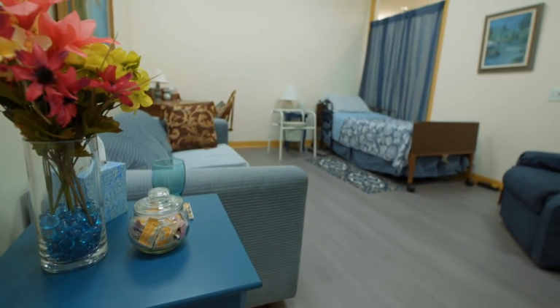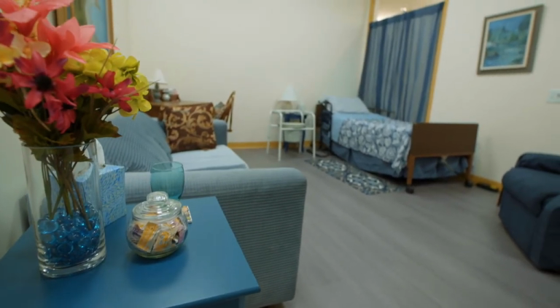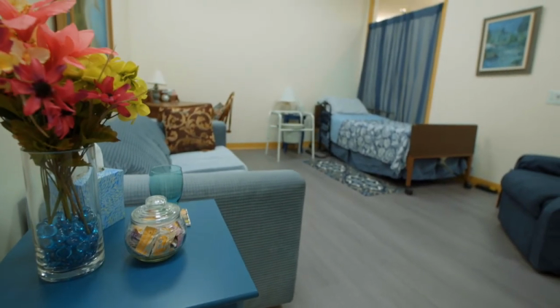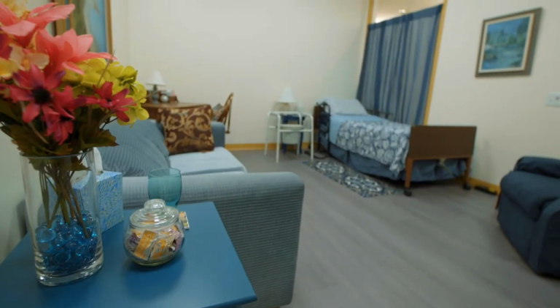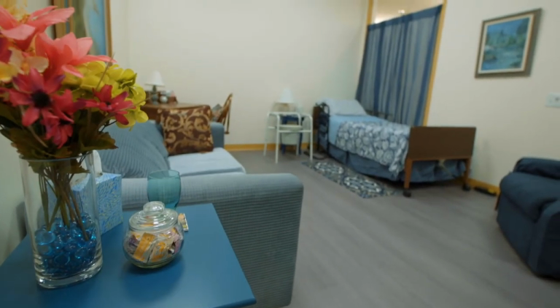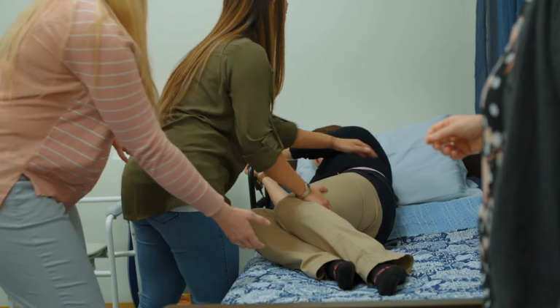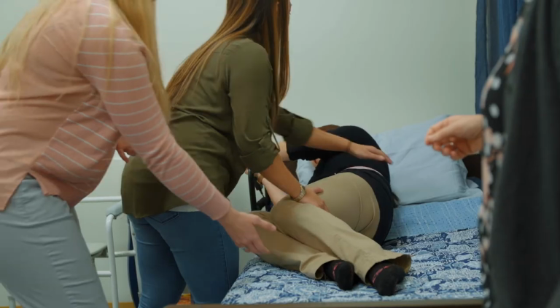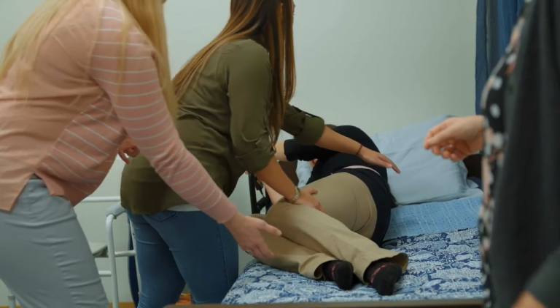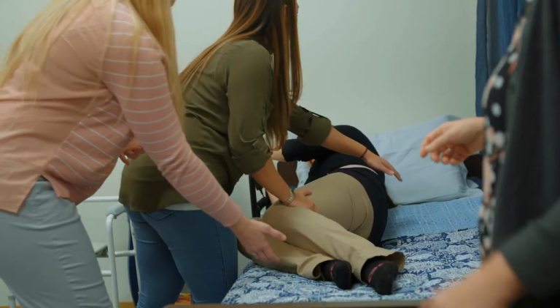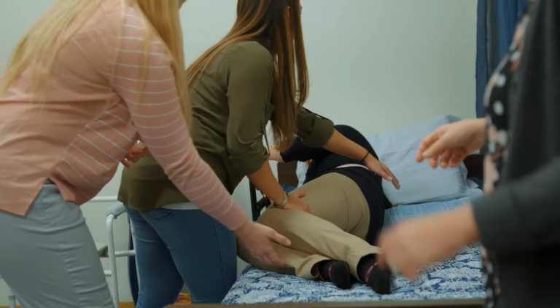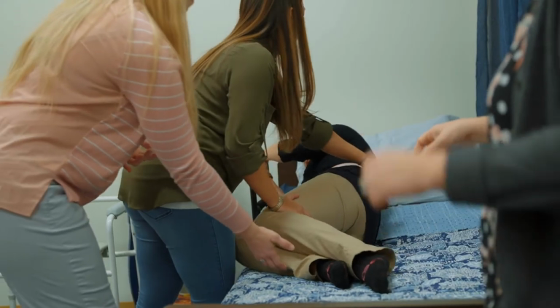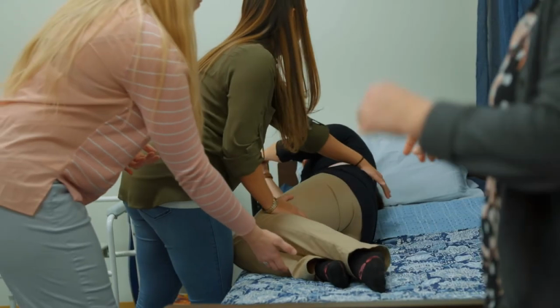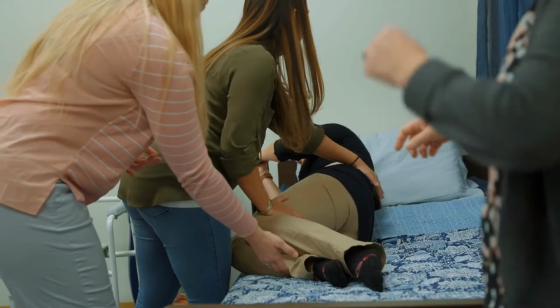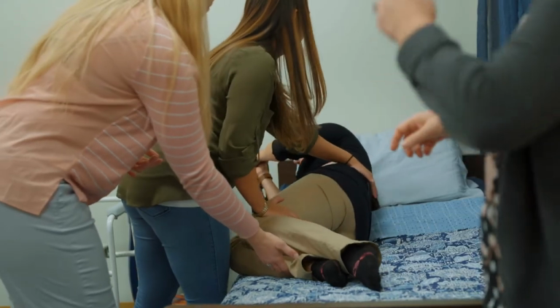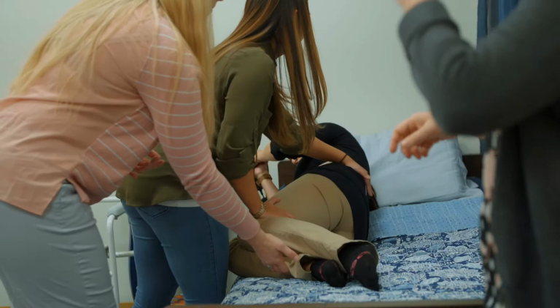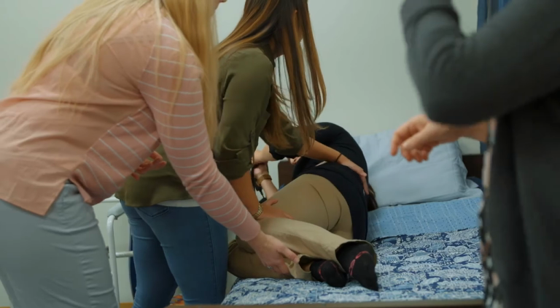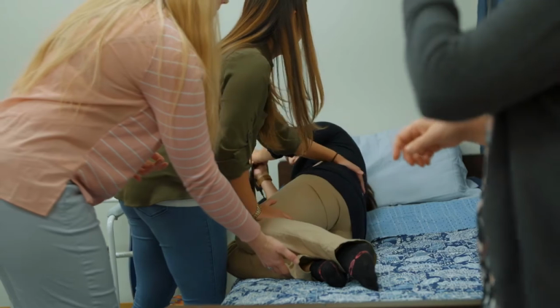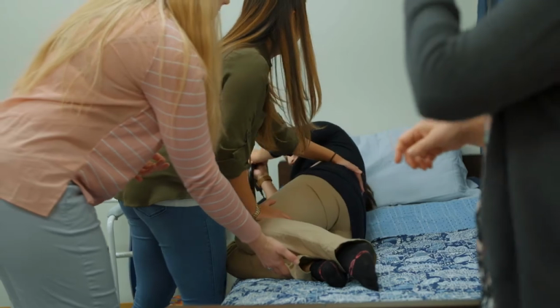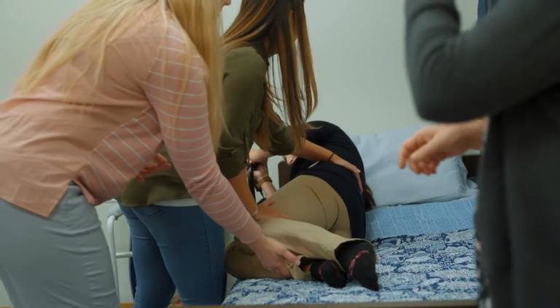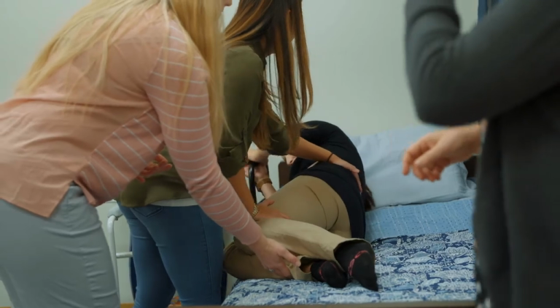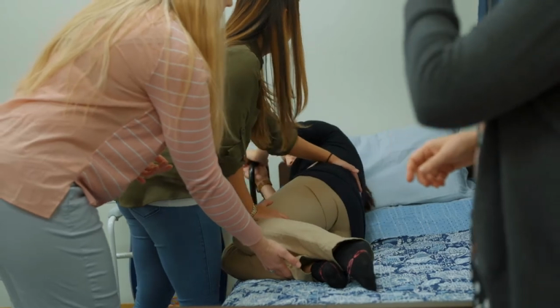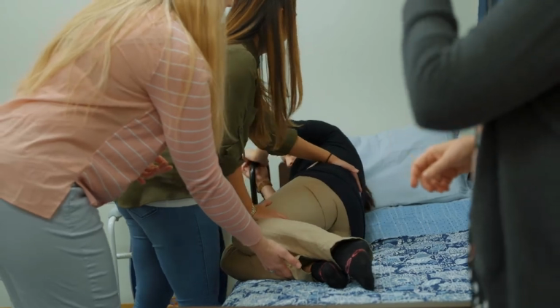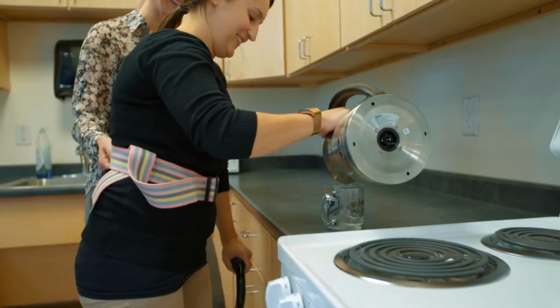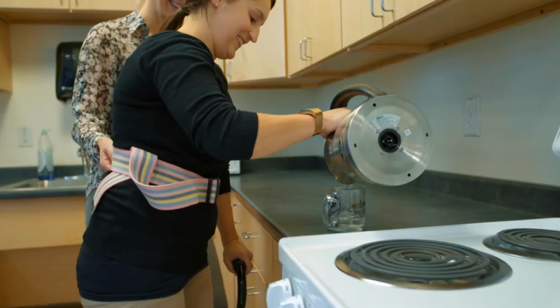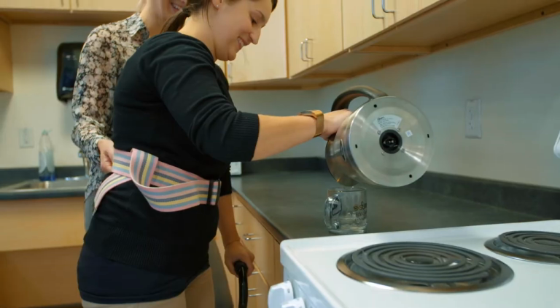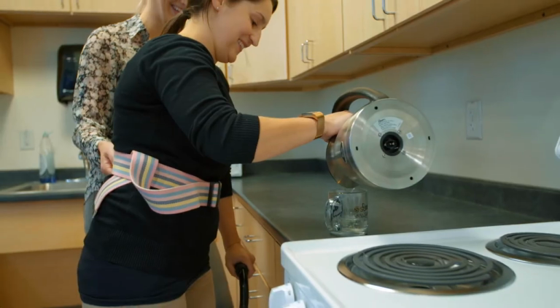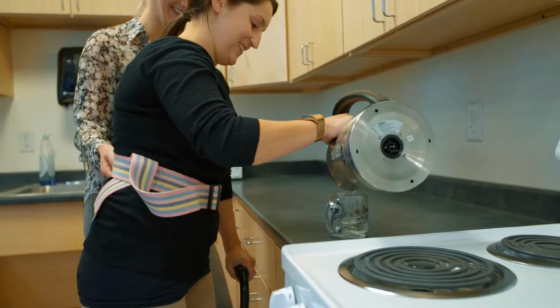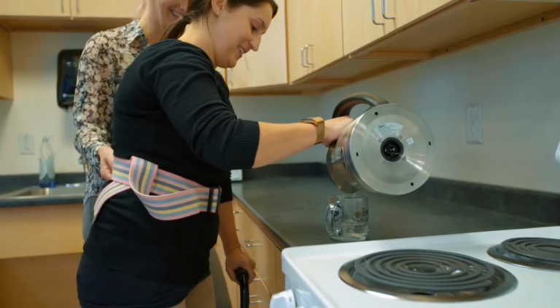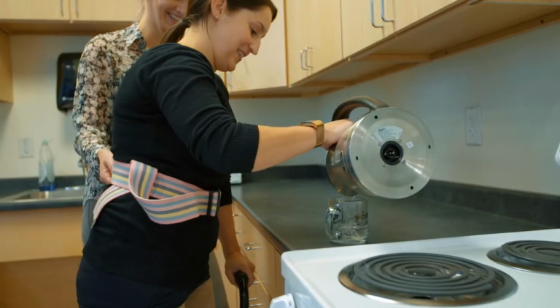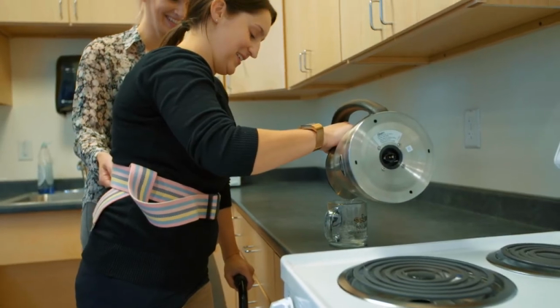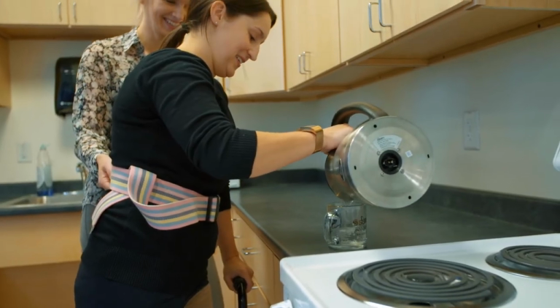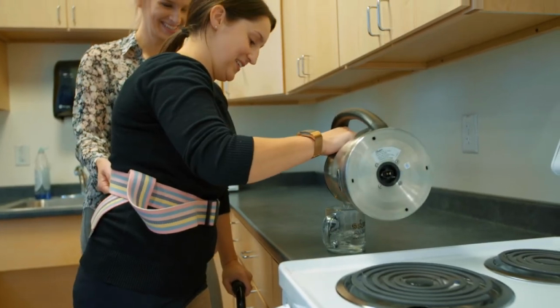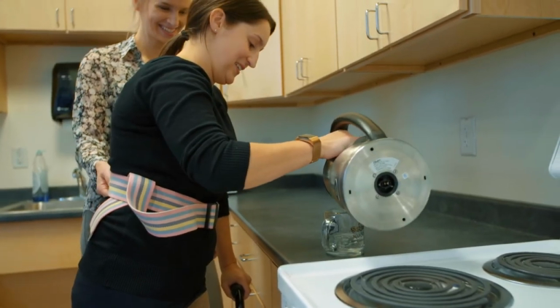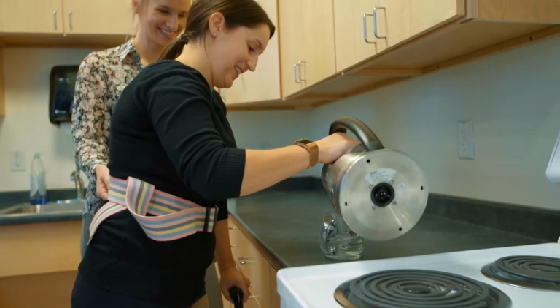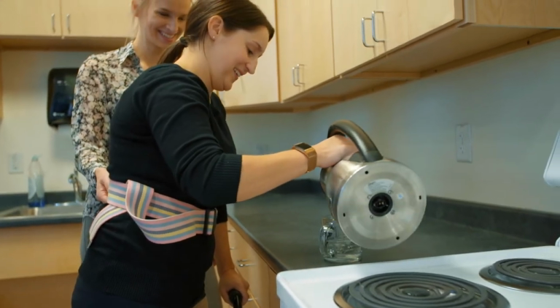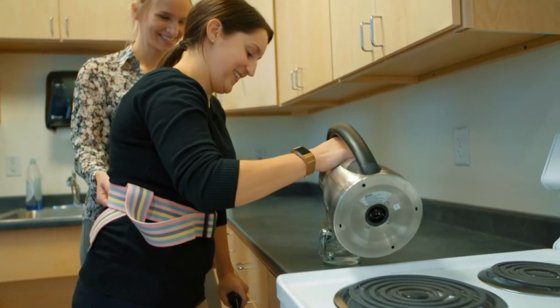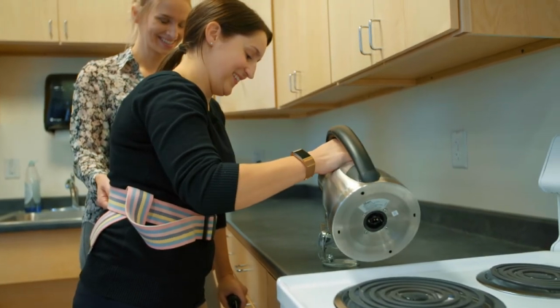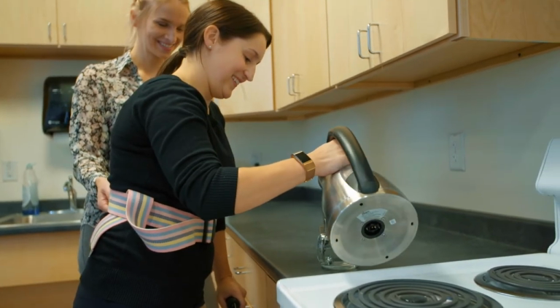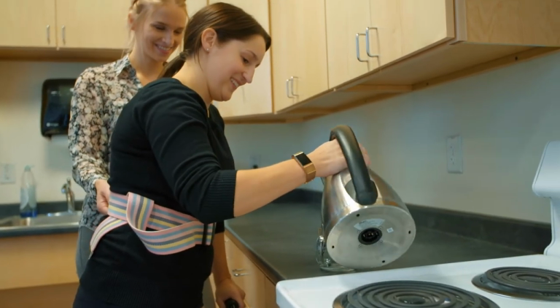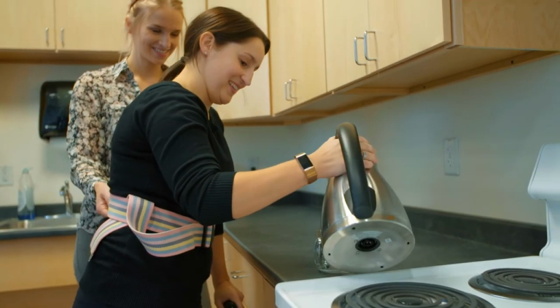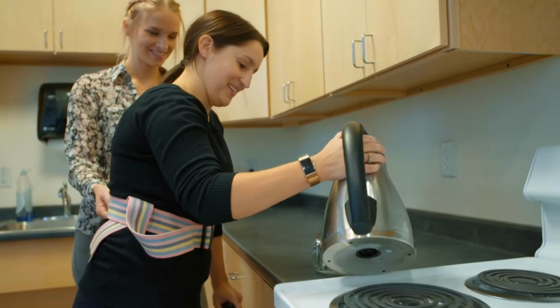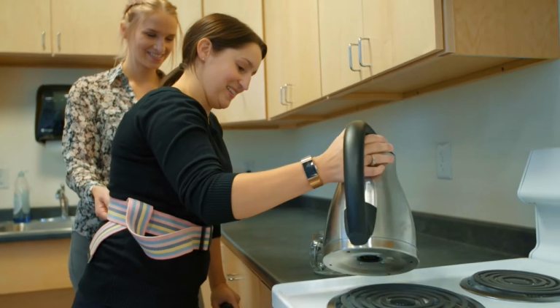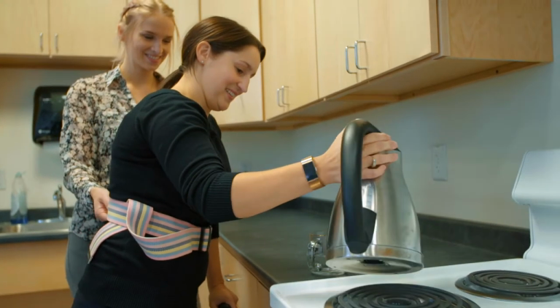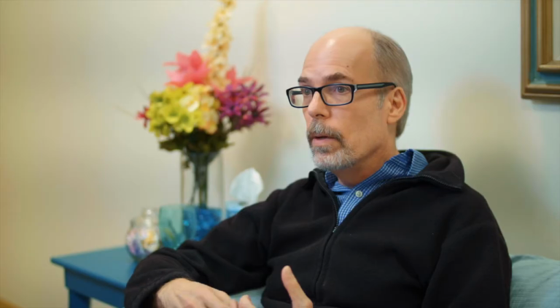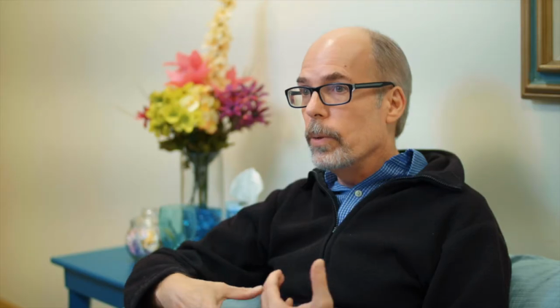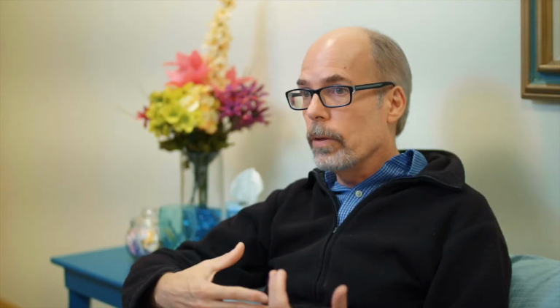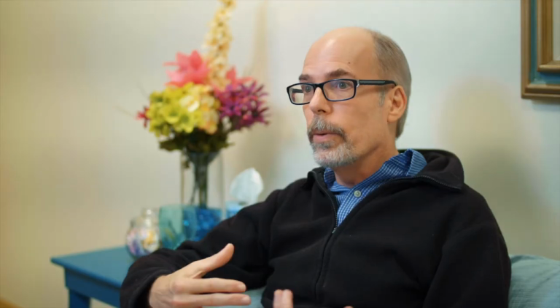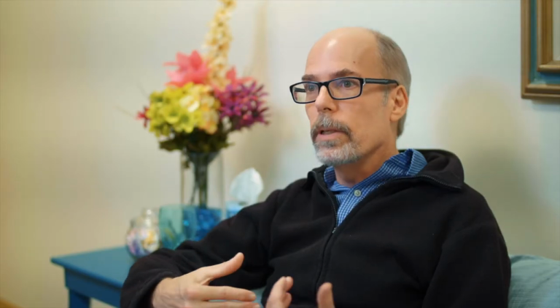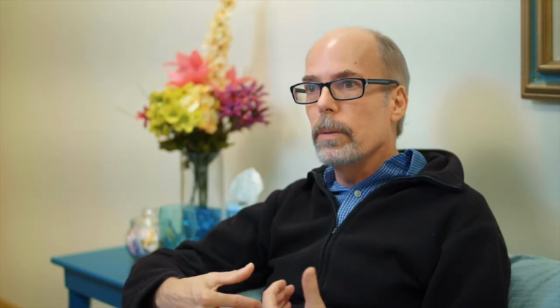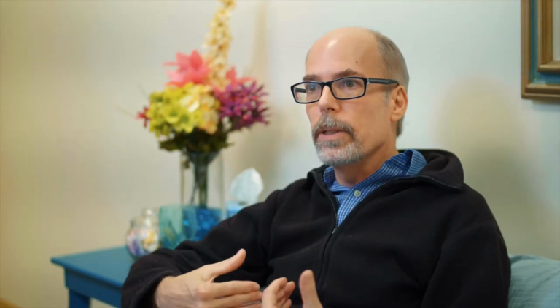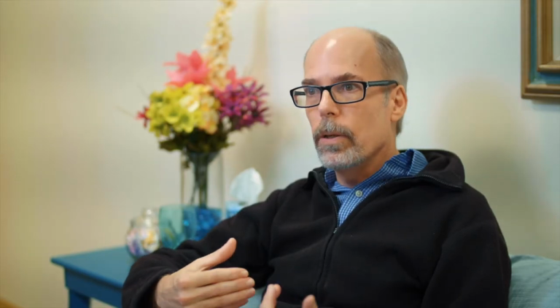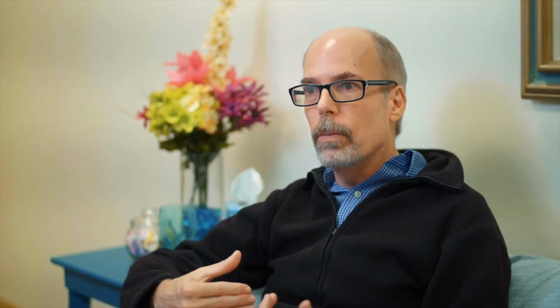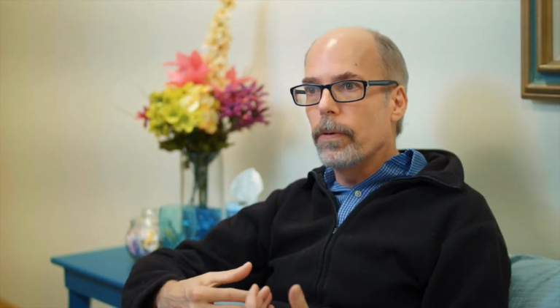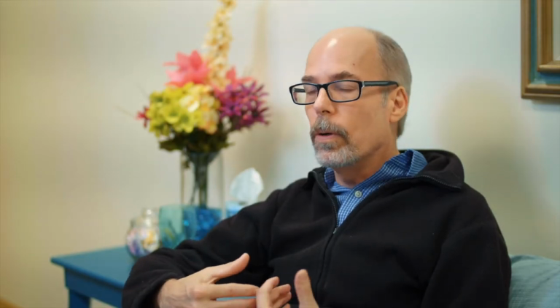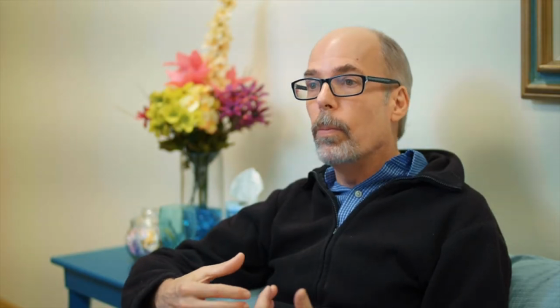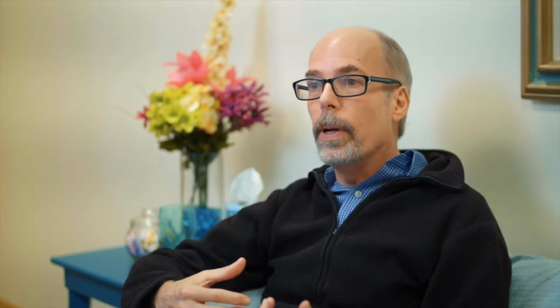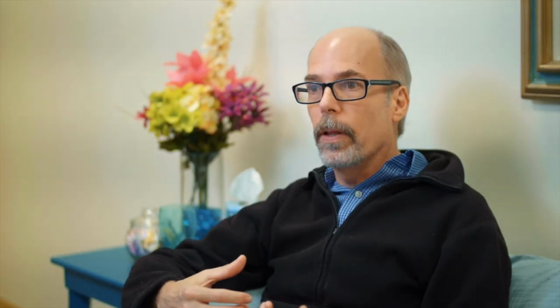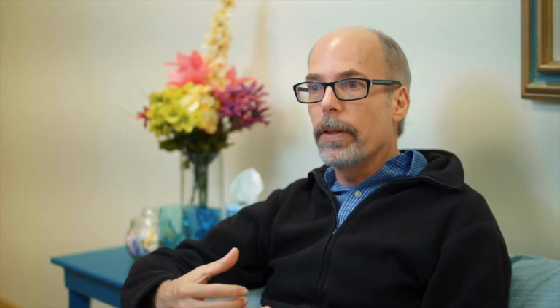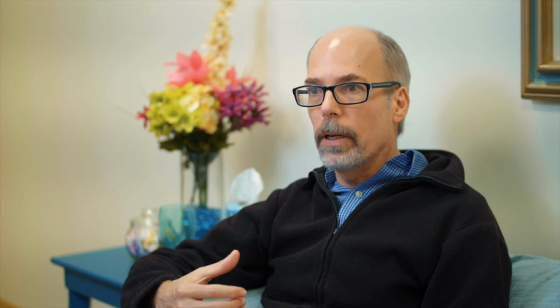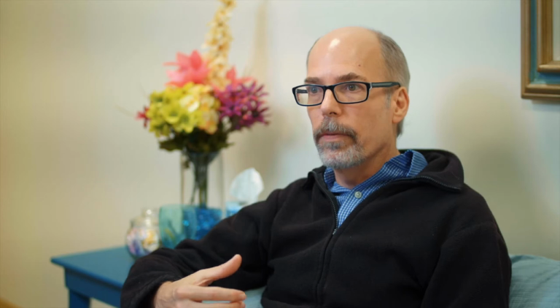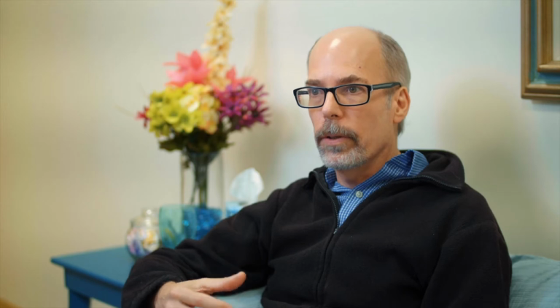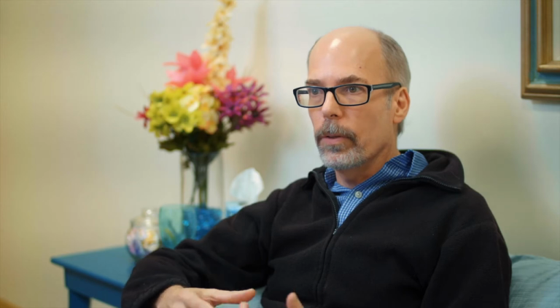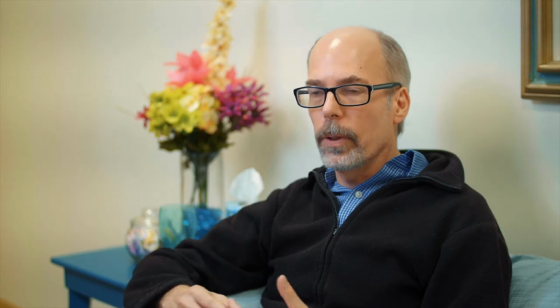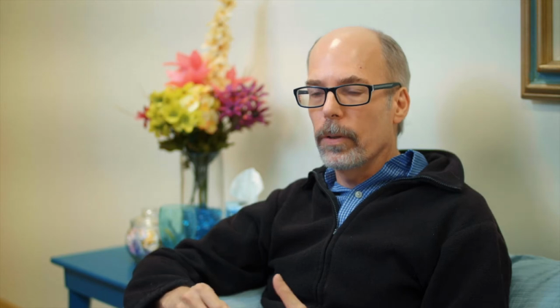We have a home set up — the bed, the couch, the bathroom, the shower — everything is just like it would be when they're going to someone's home for a home health kind of situation.